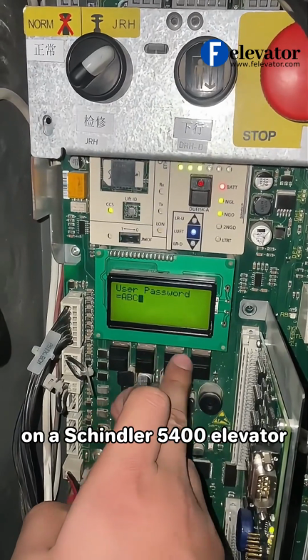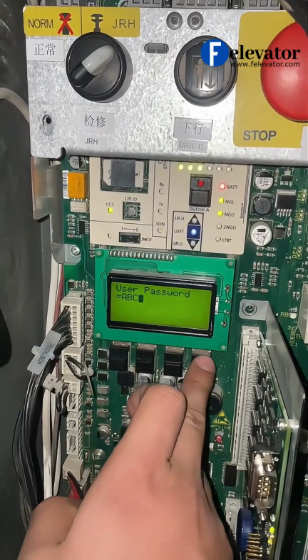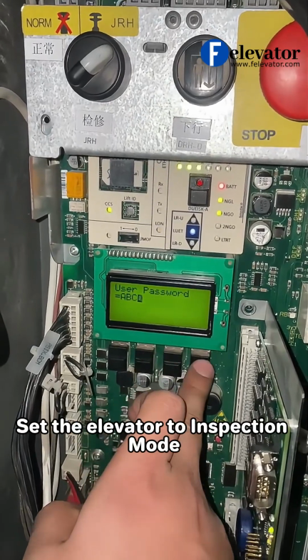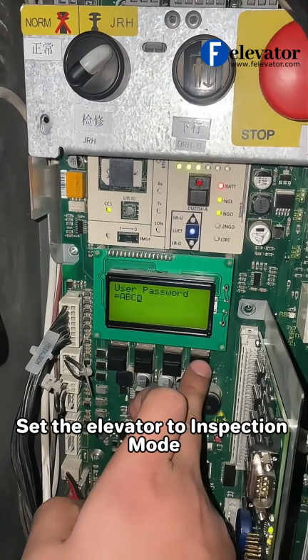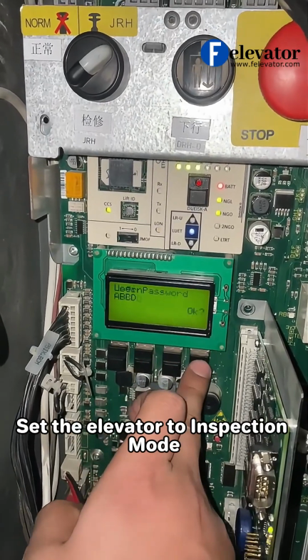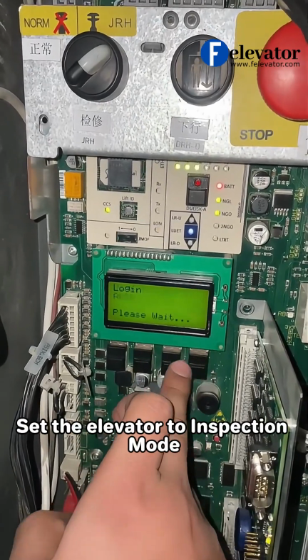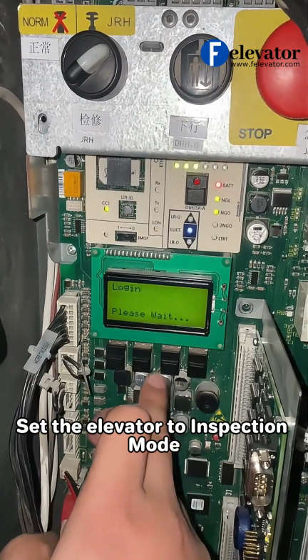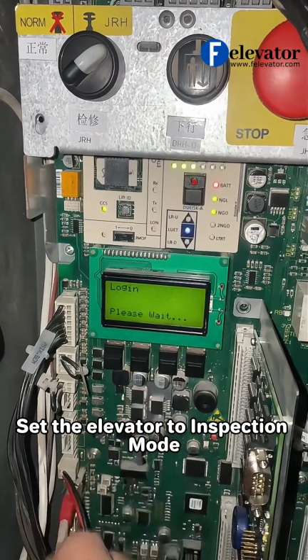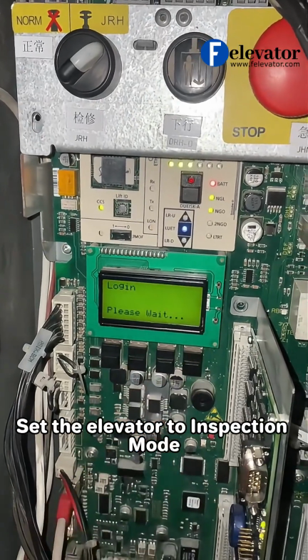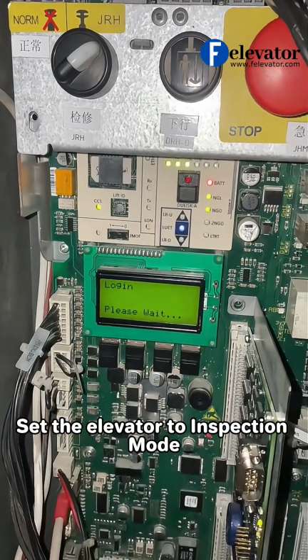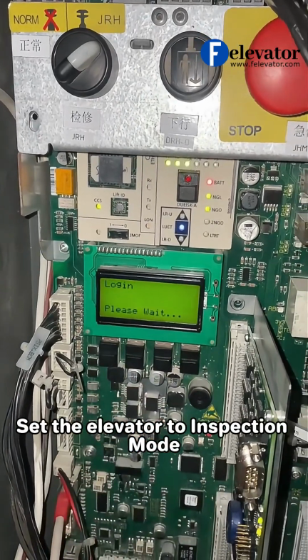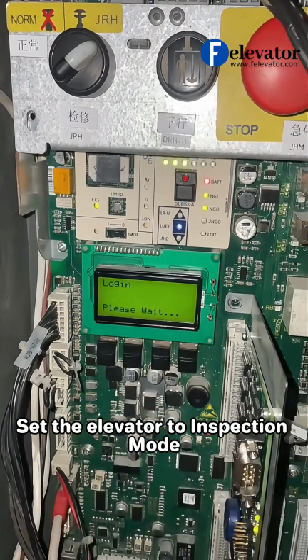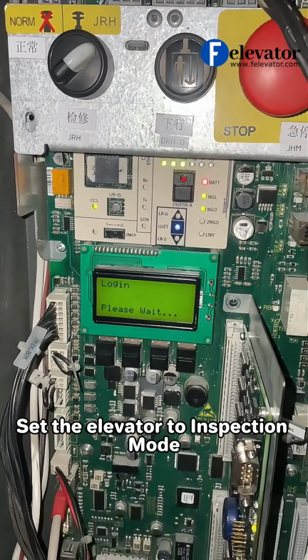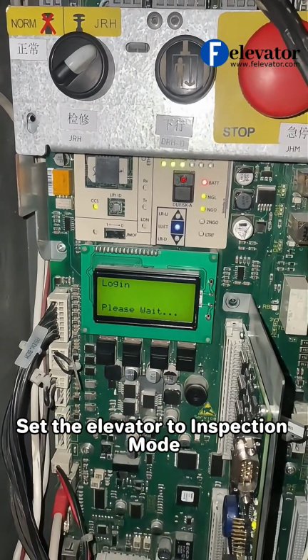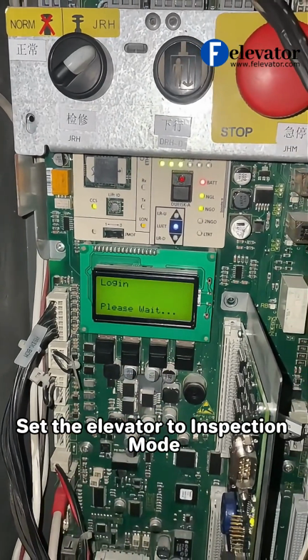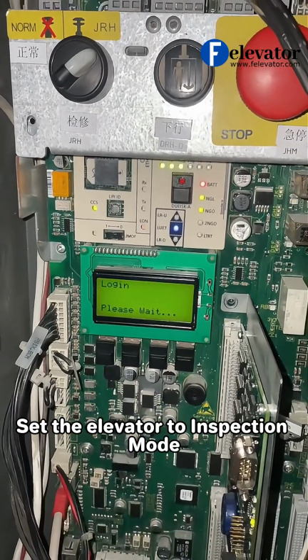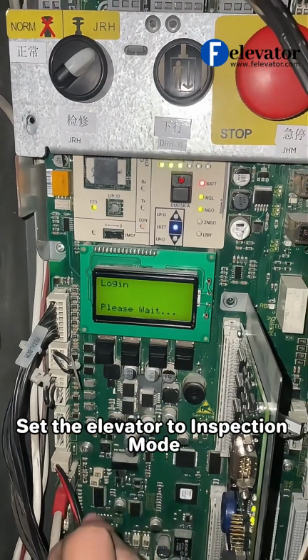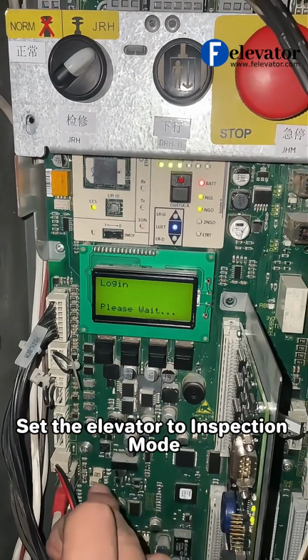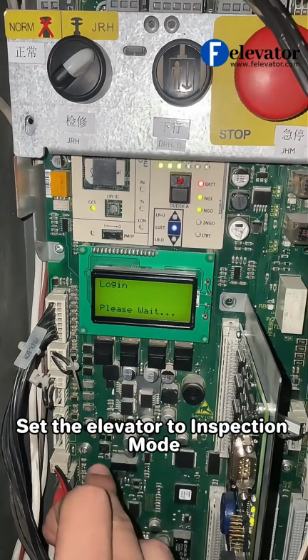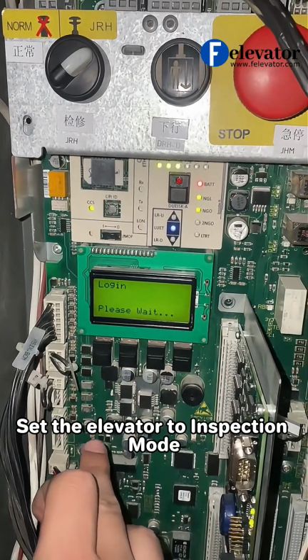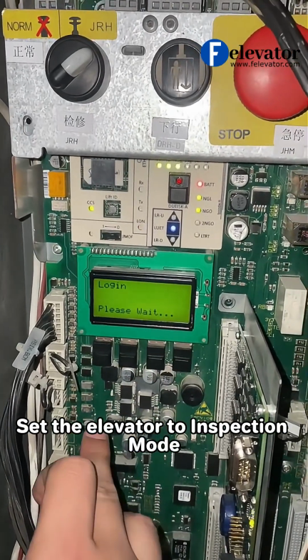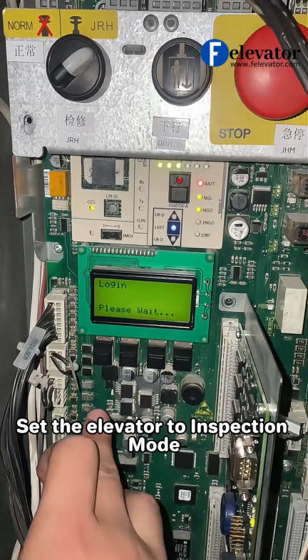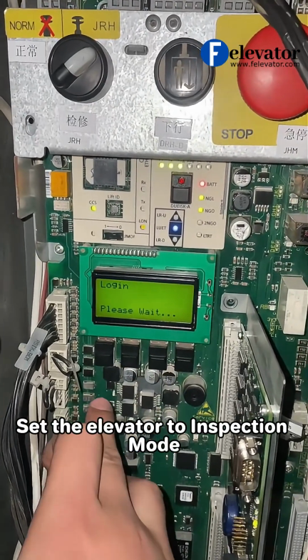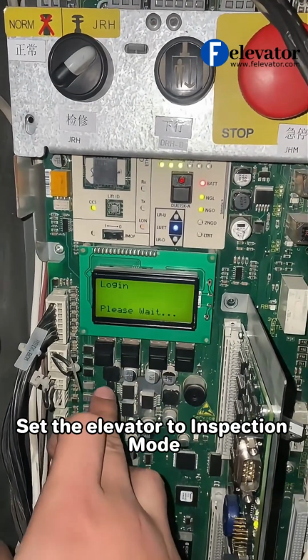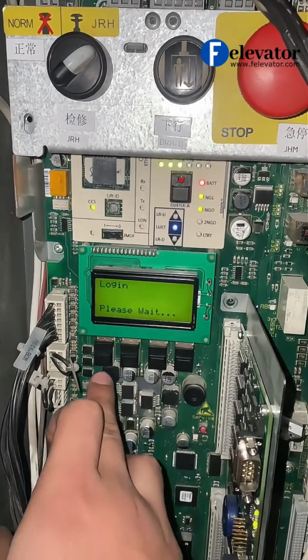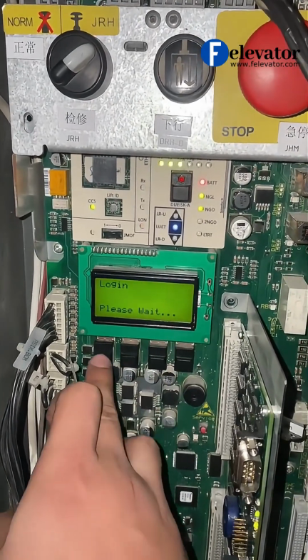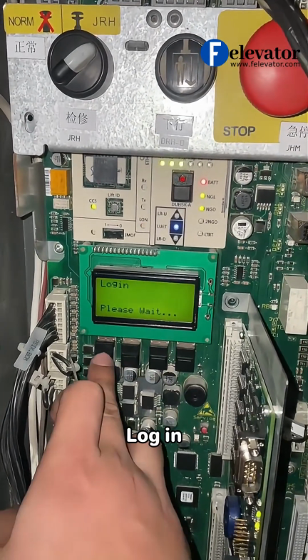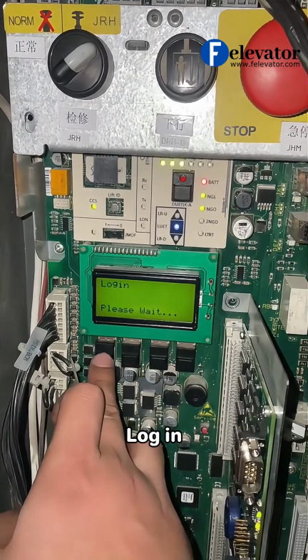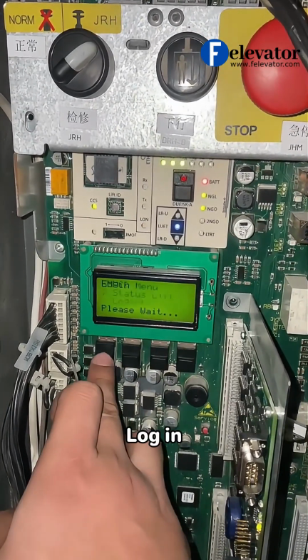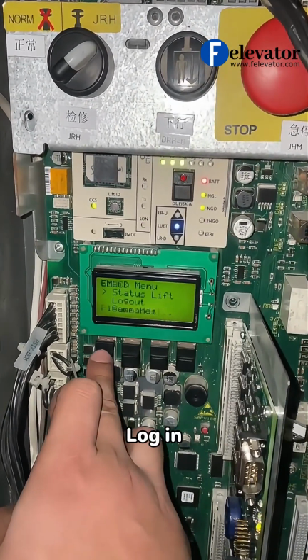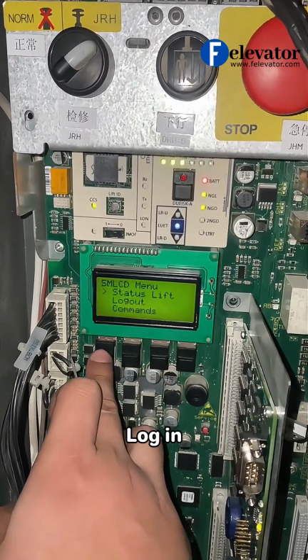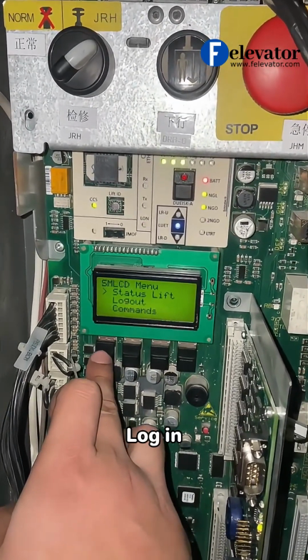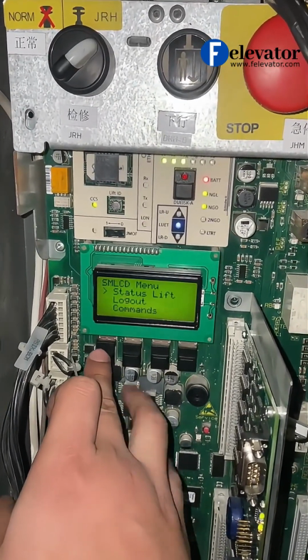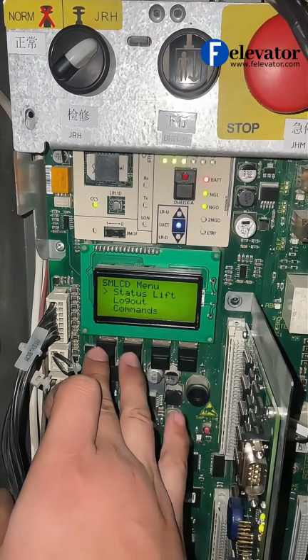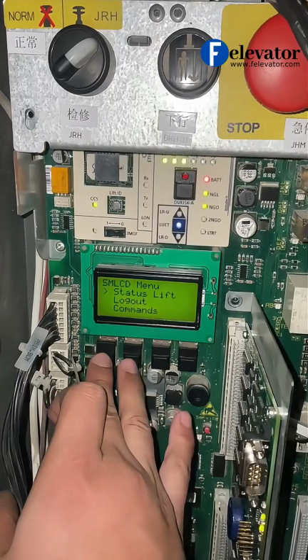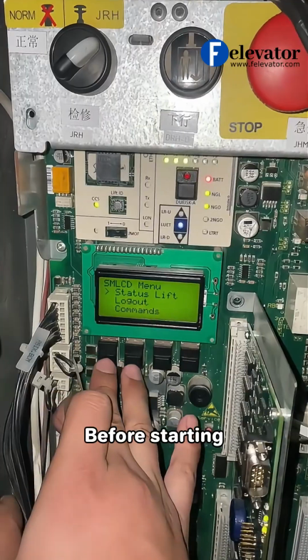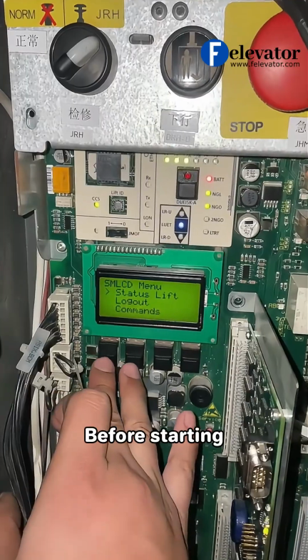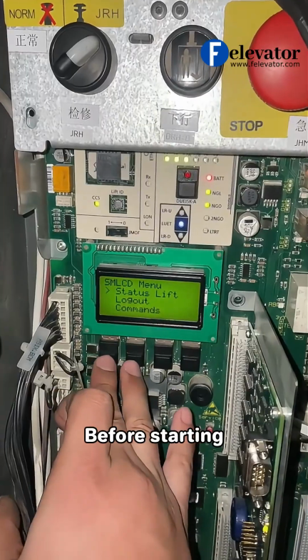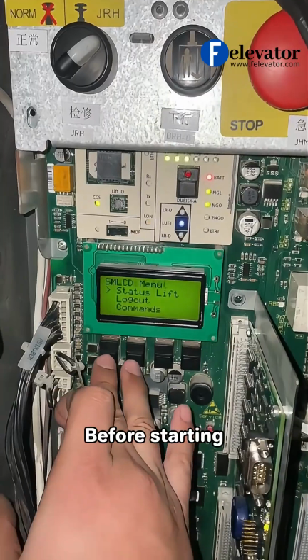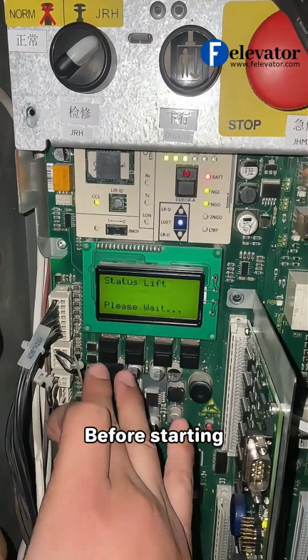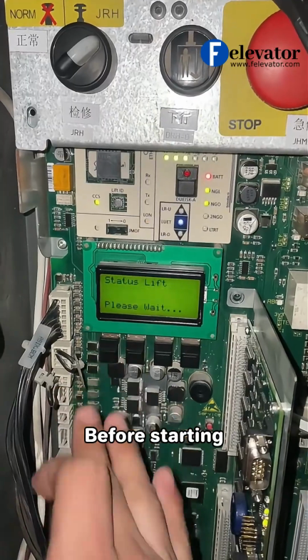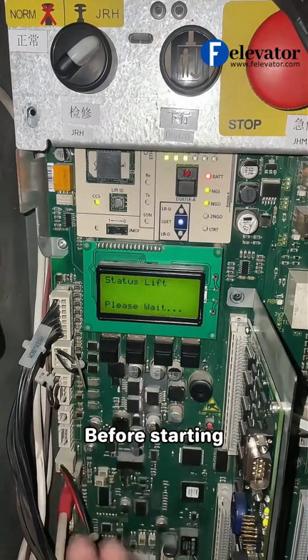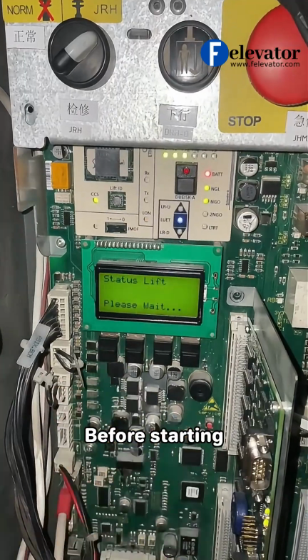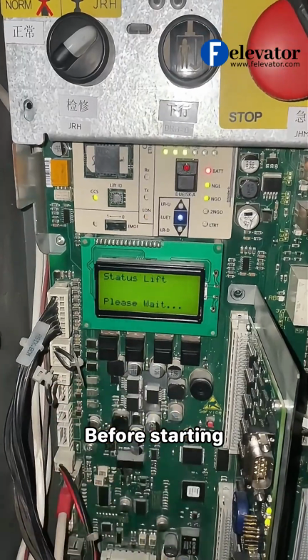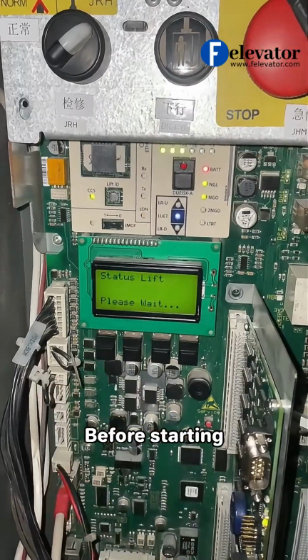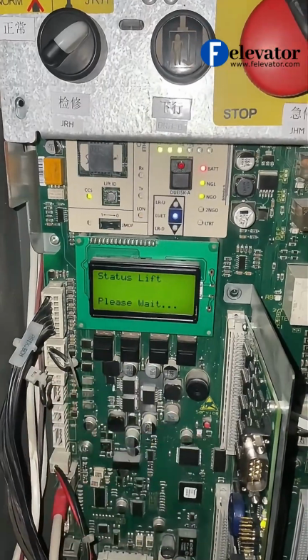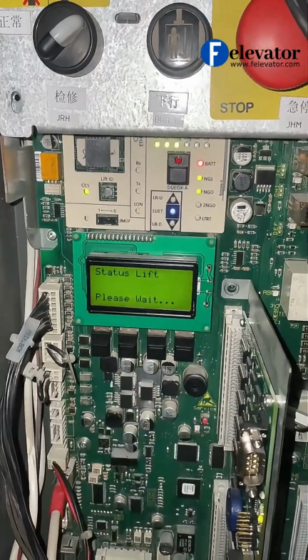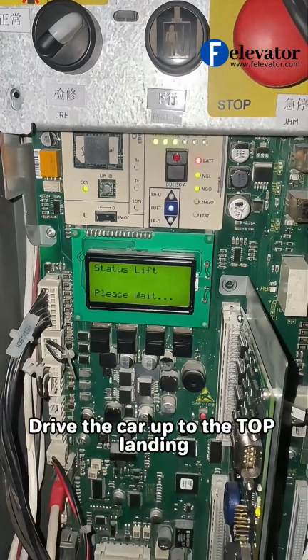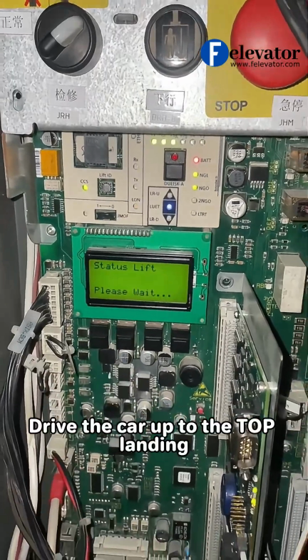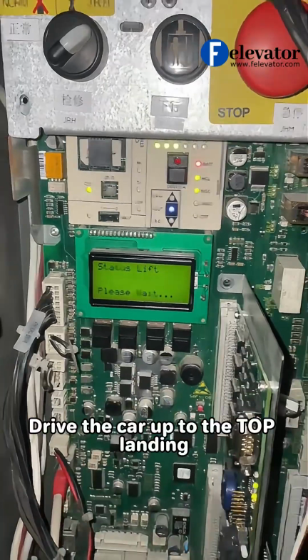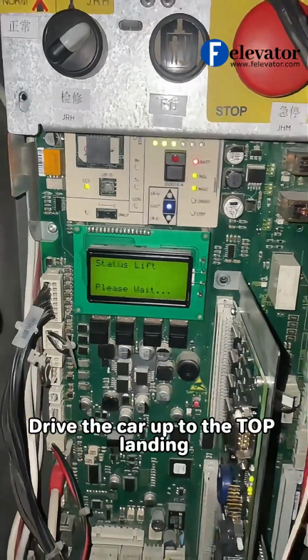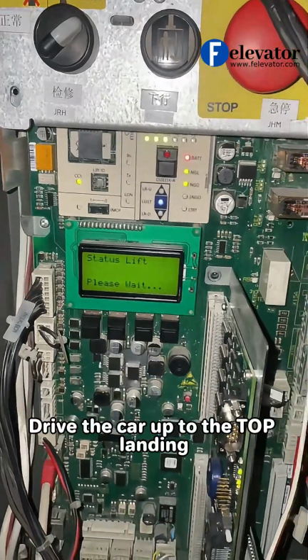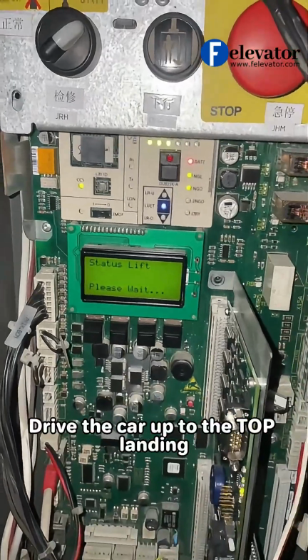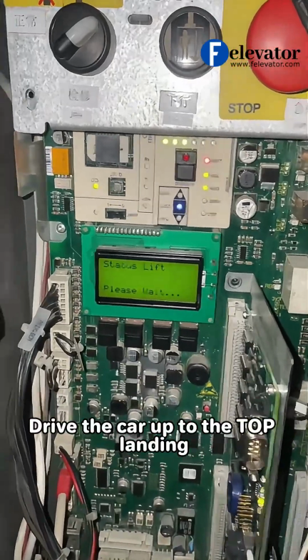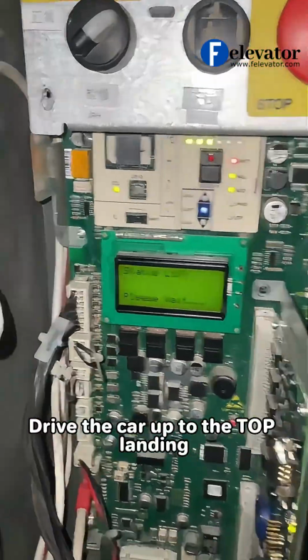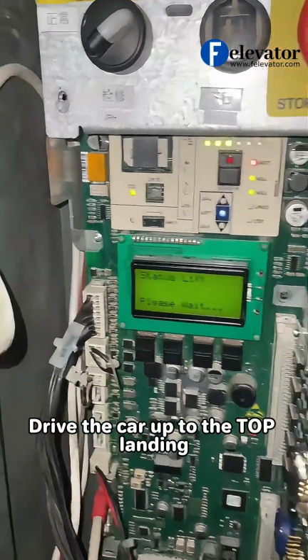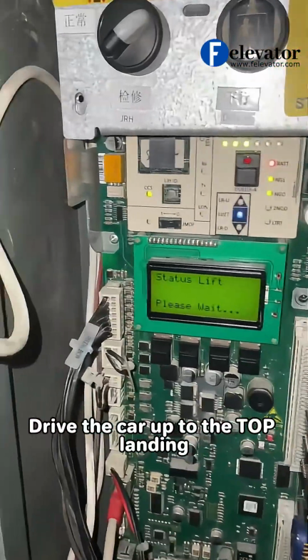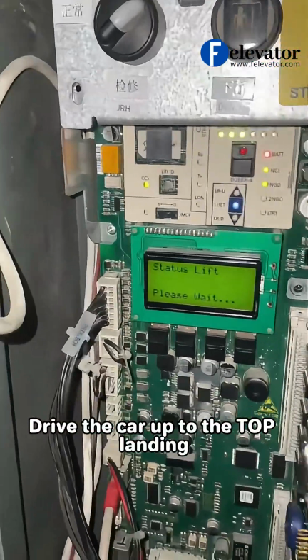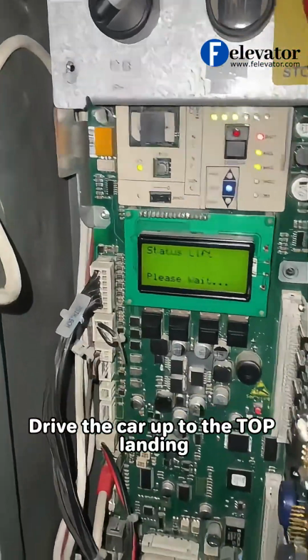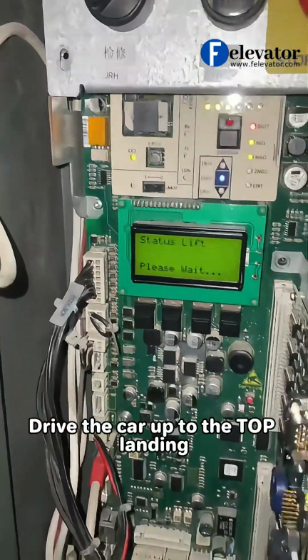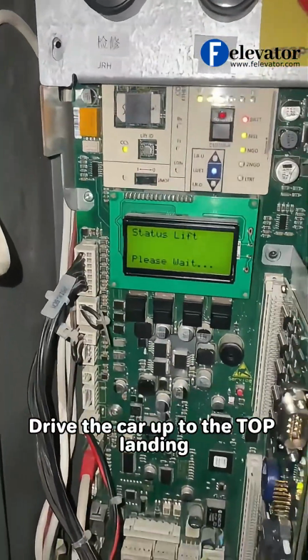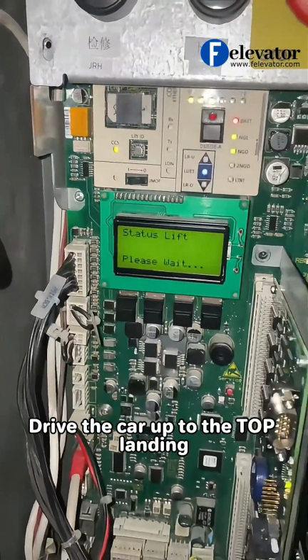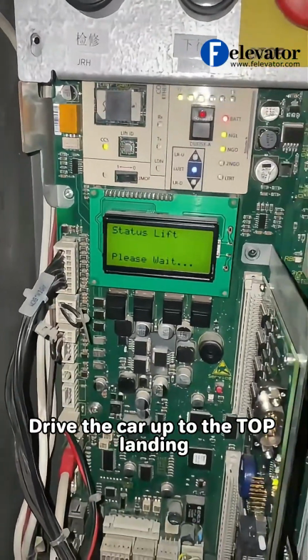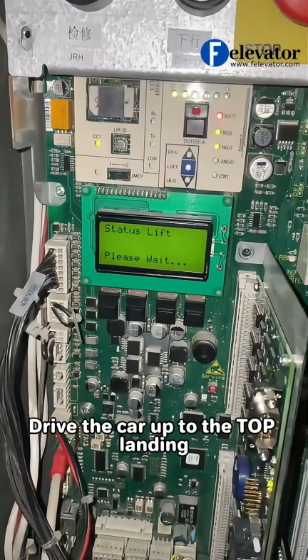Set the elevator to inspection mode and login. Before starting, drive the car up to the top landing.